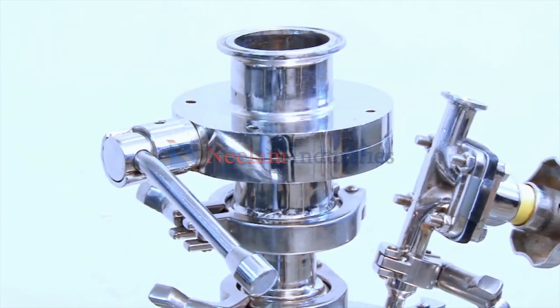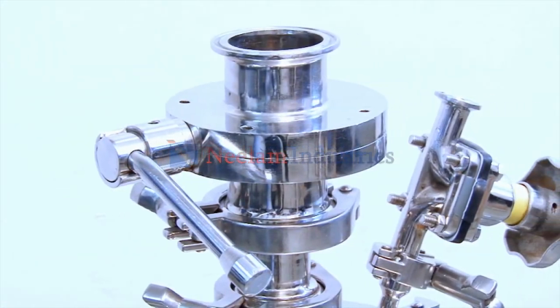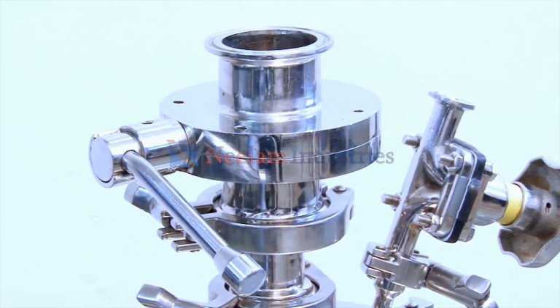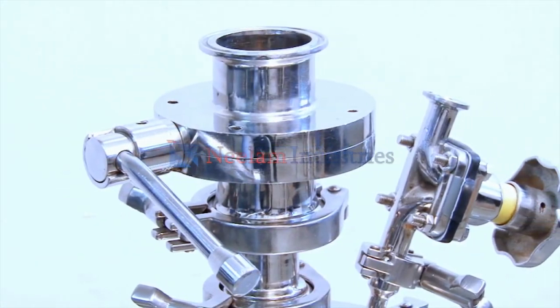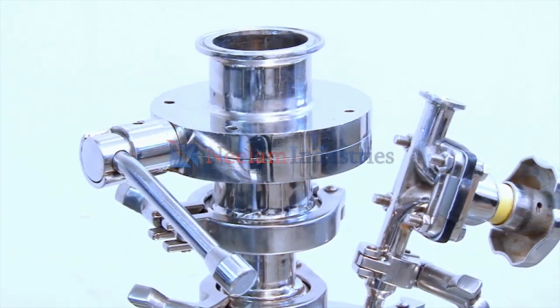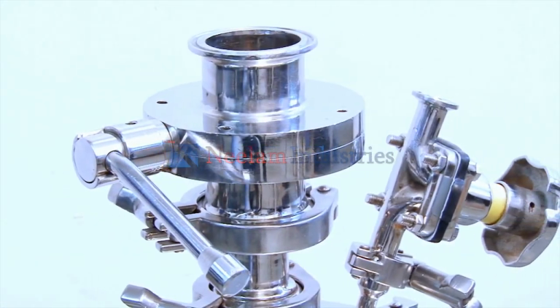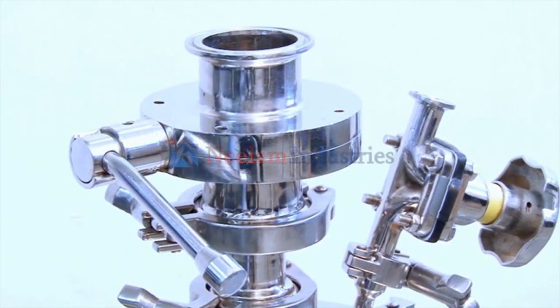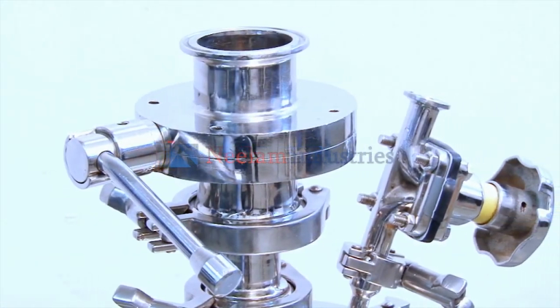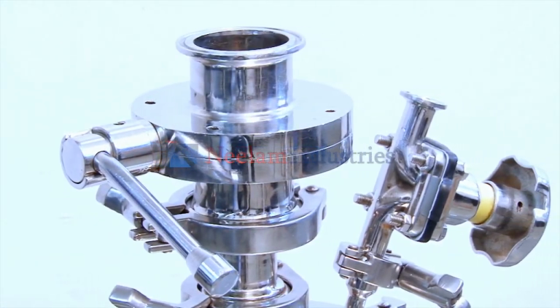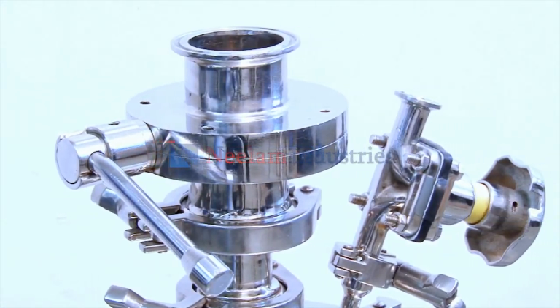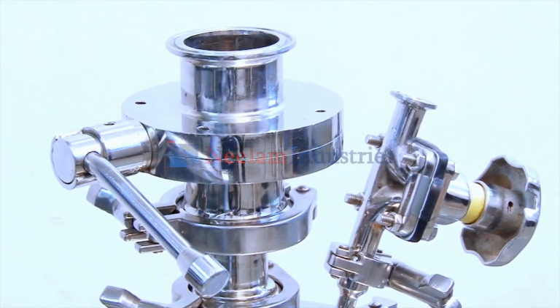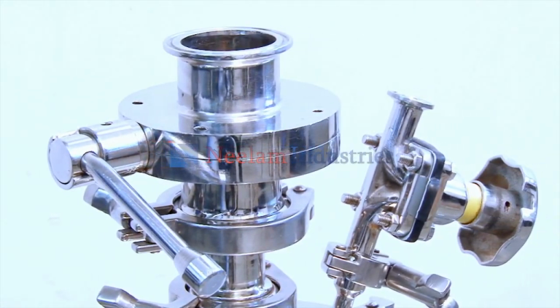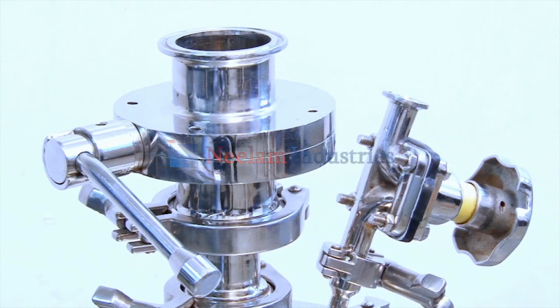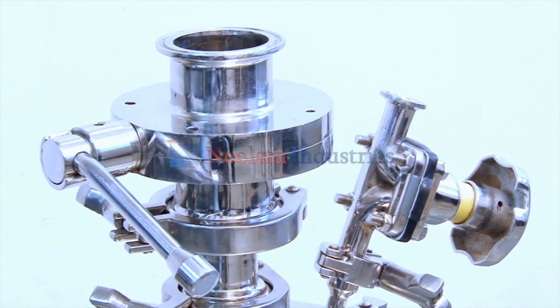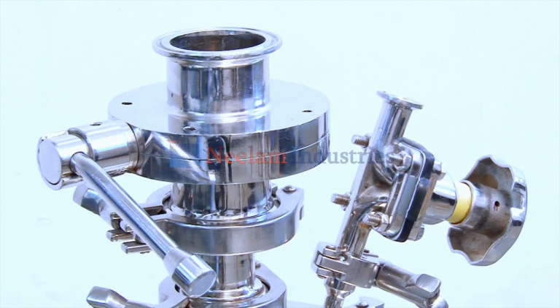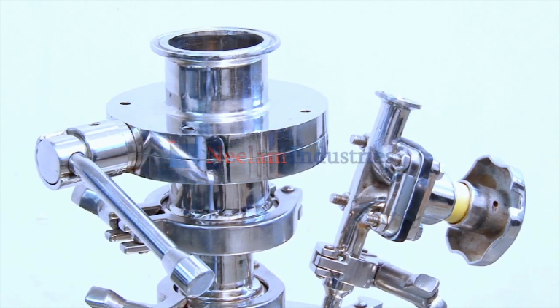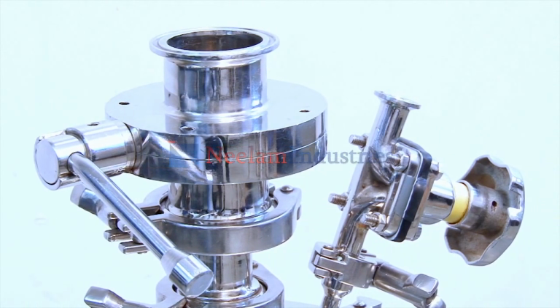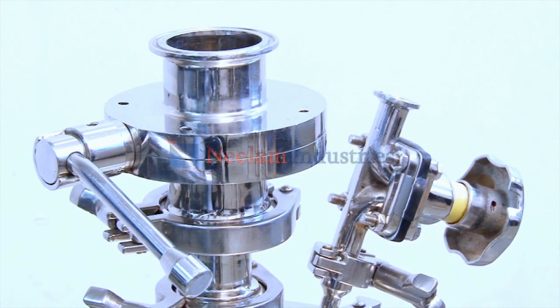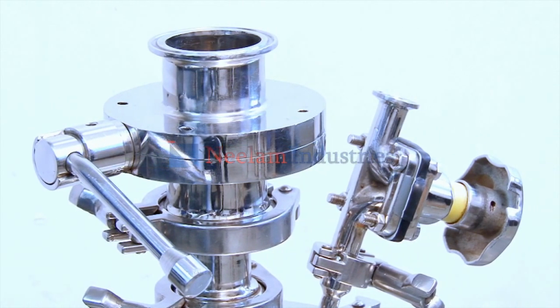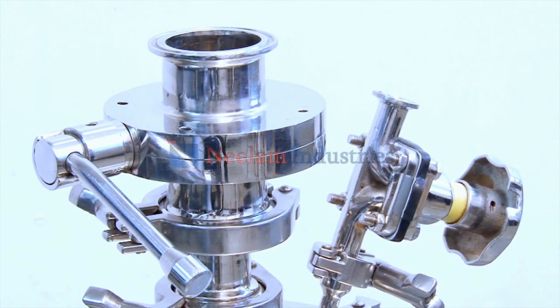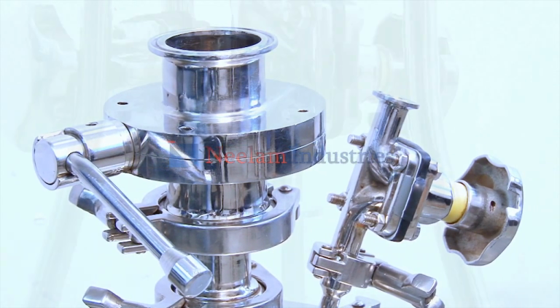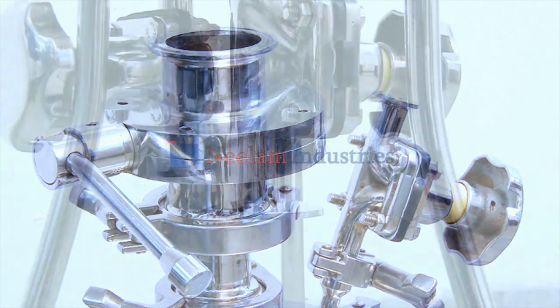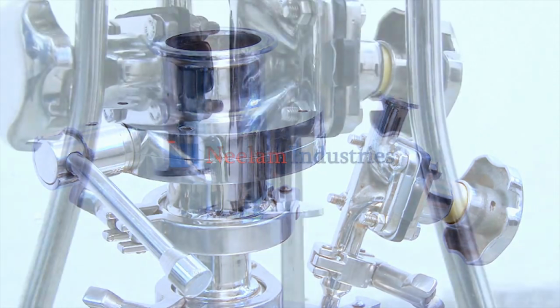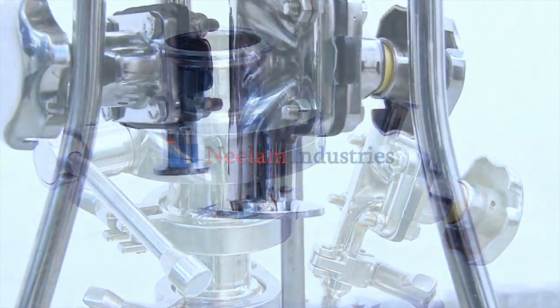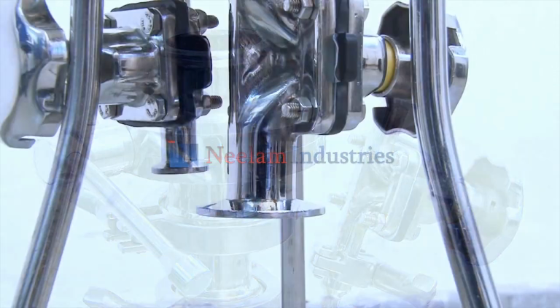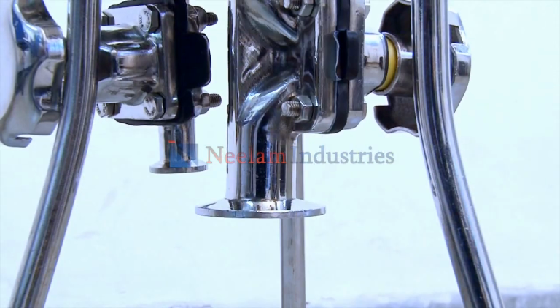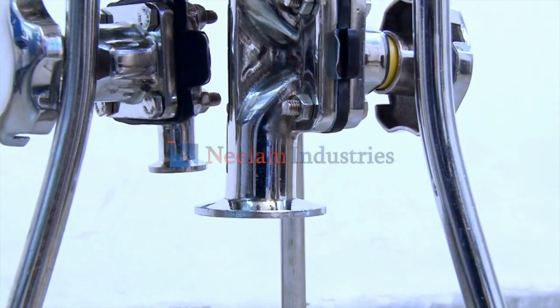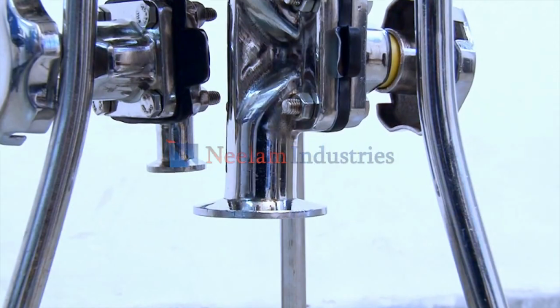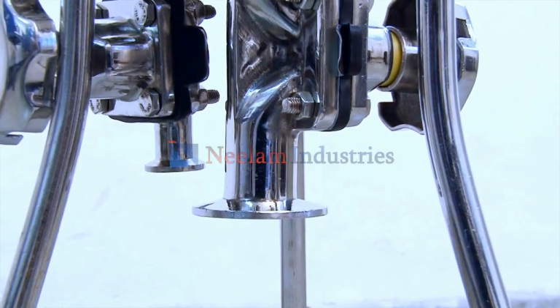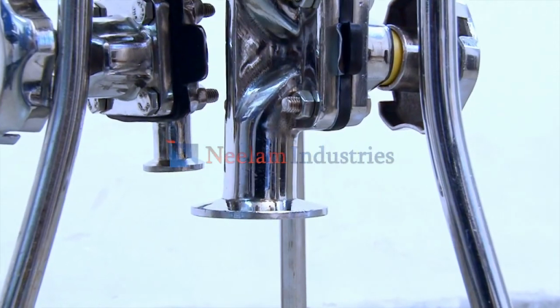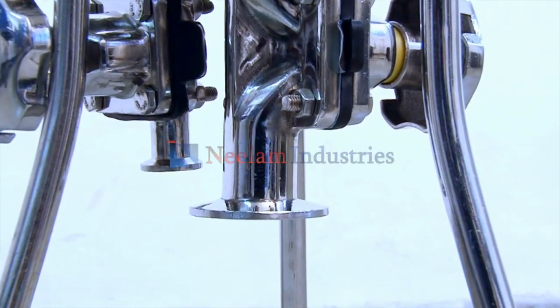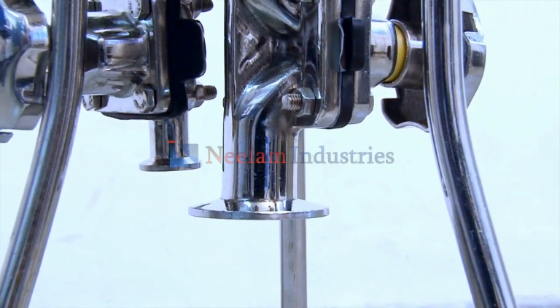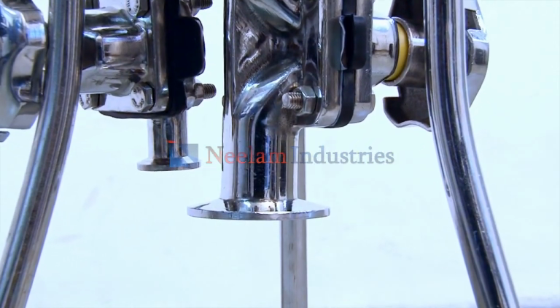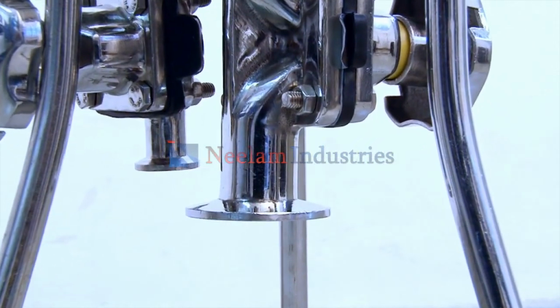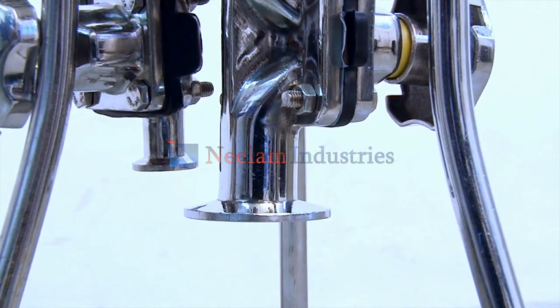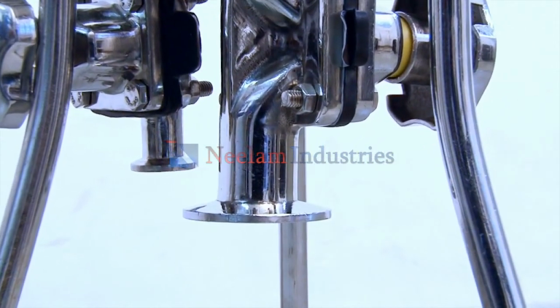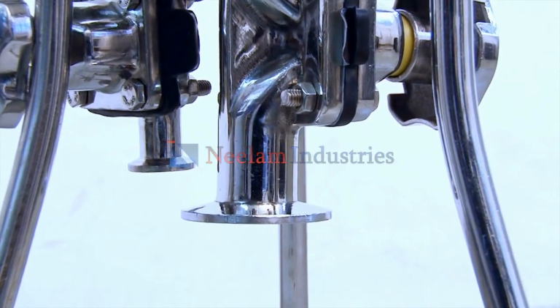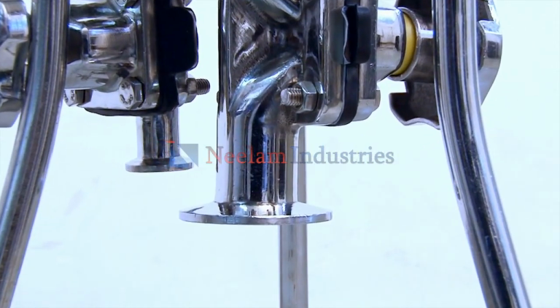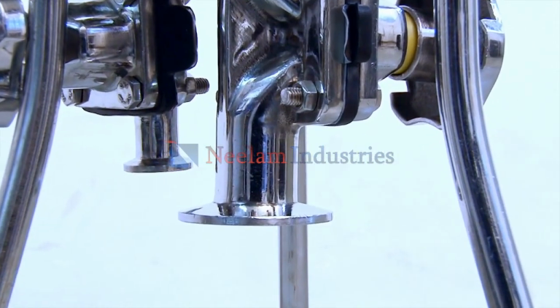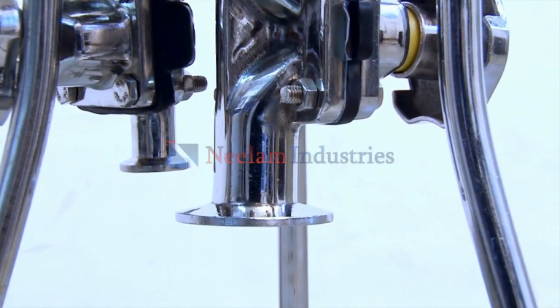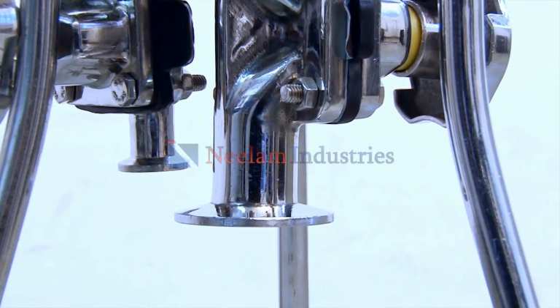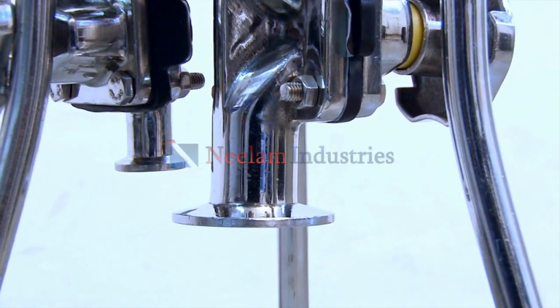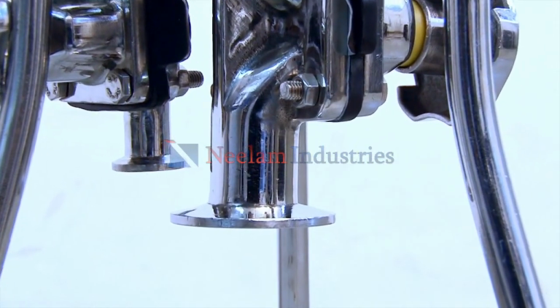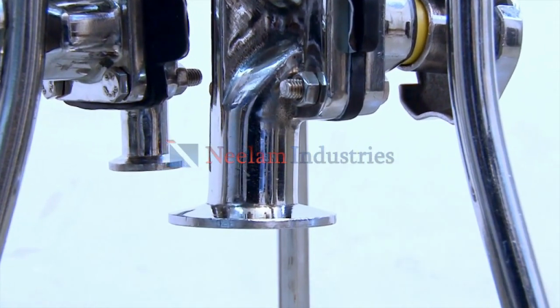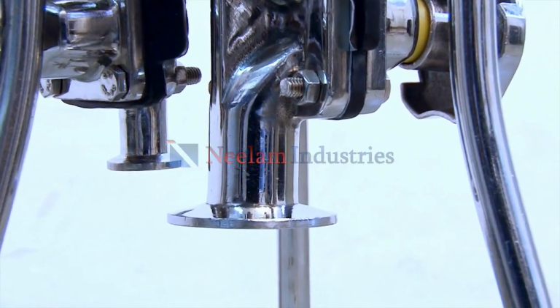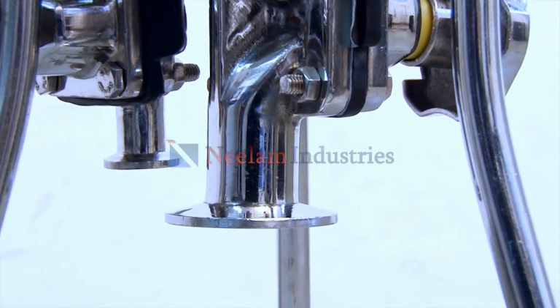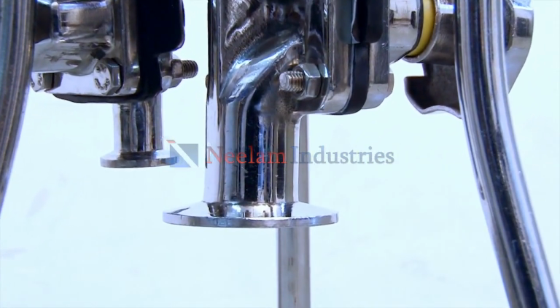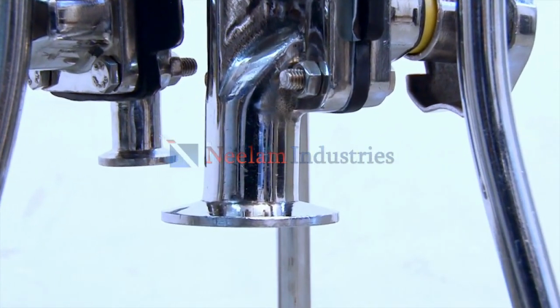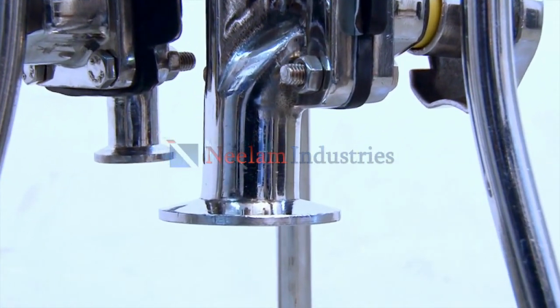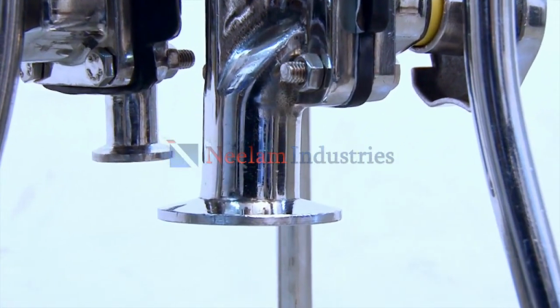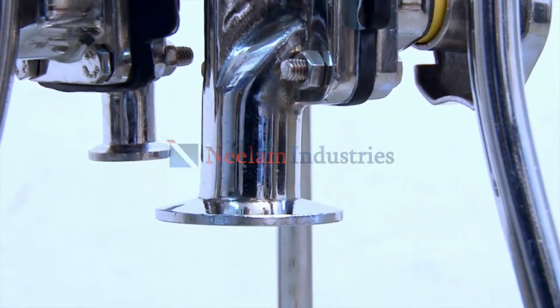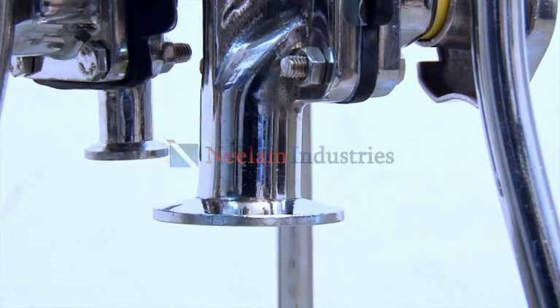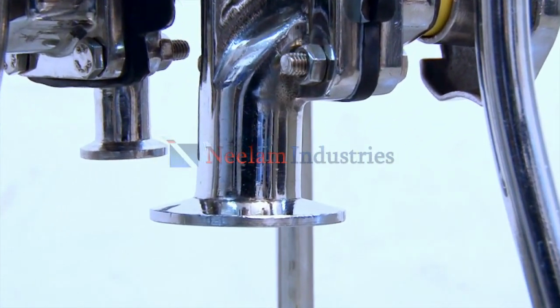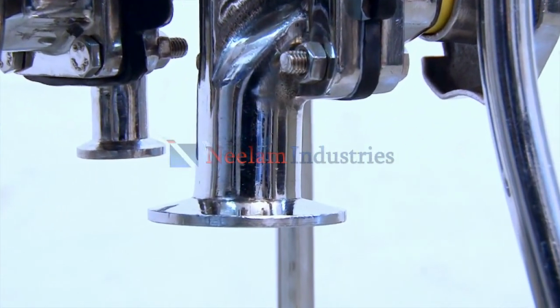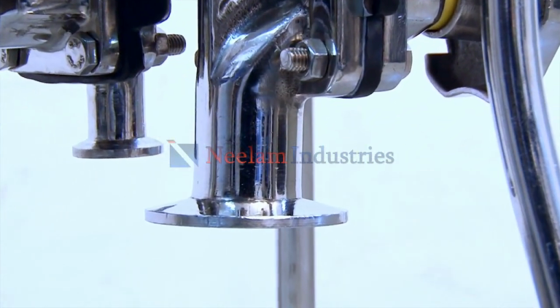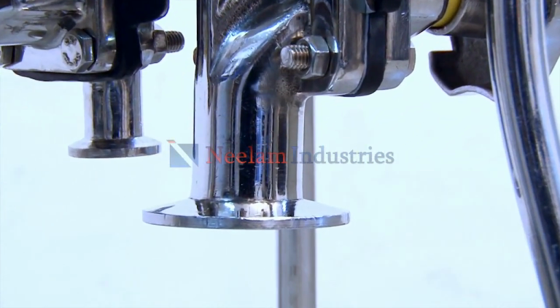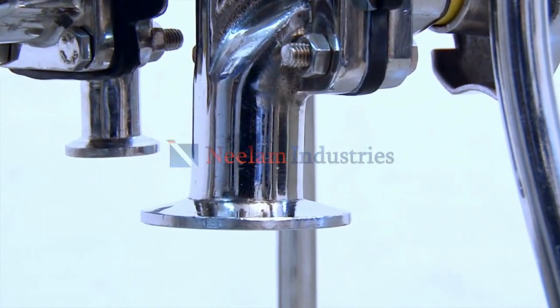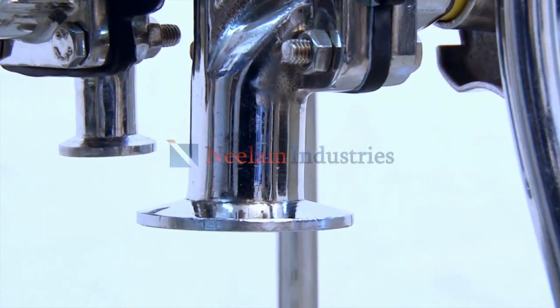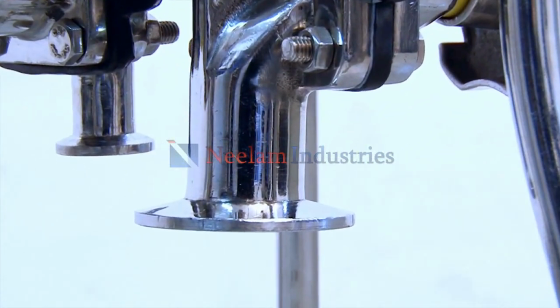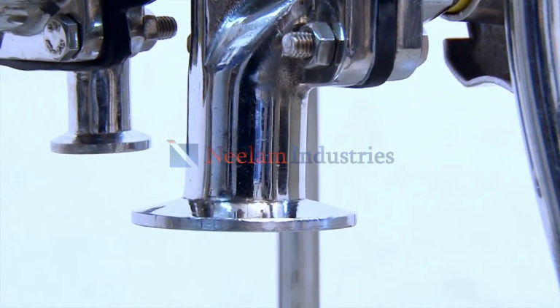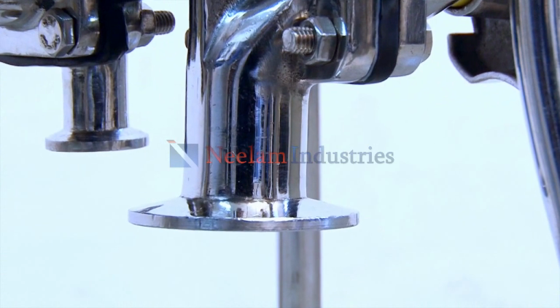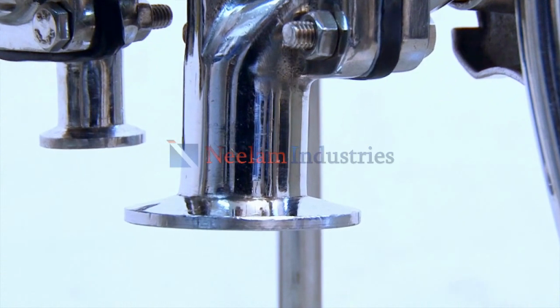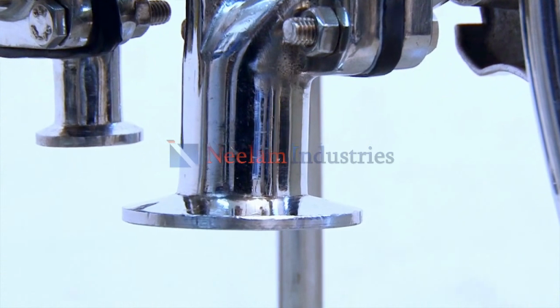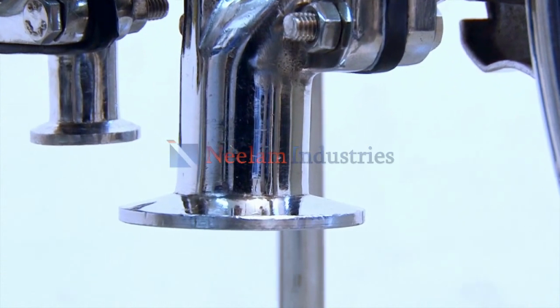The inlet and outlet connections are of sanitary design for easy cleaning and maintenance of the membrane filter holder.